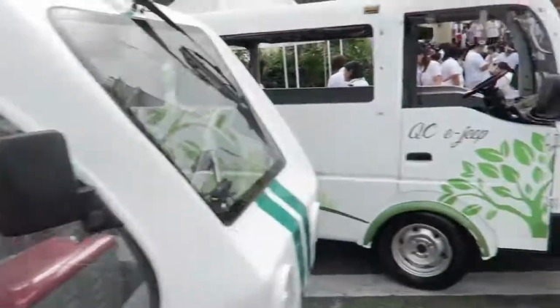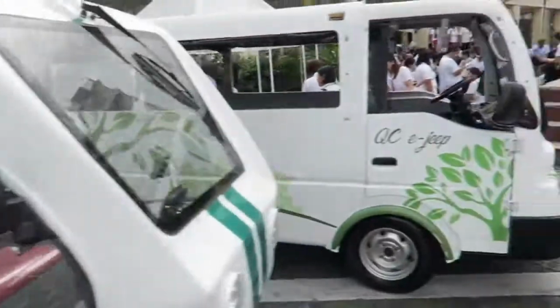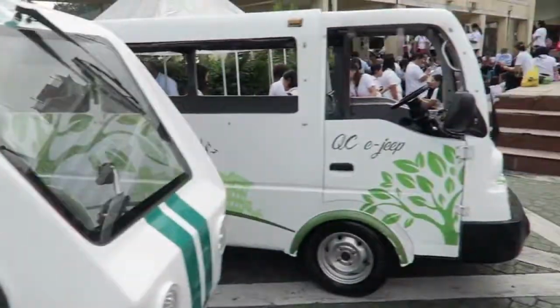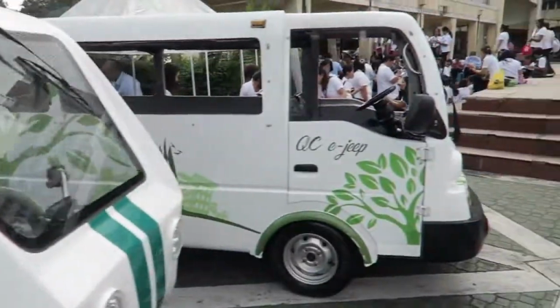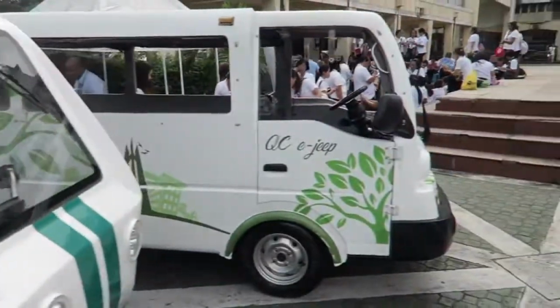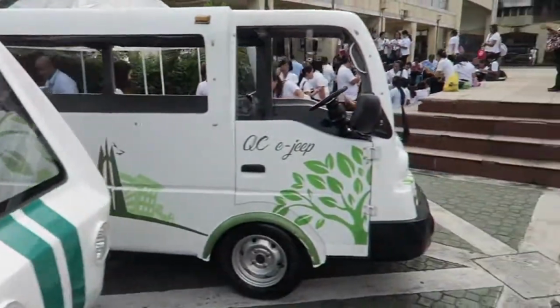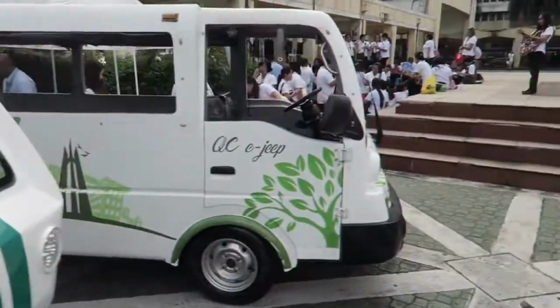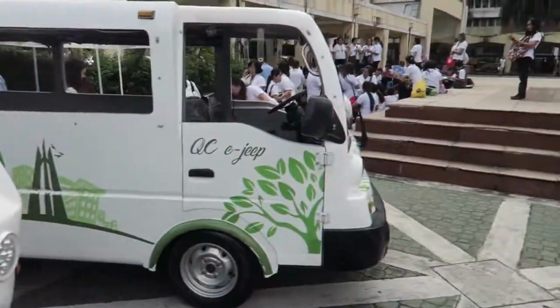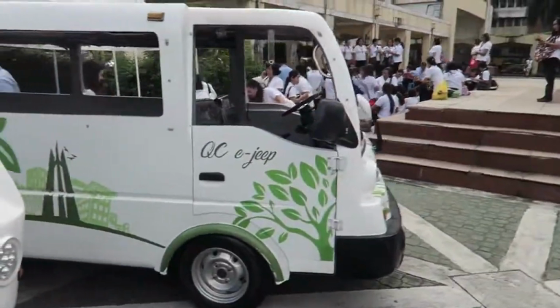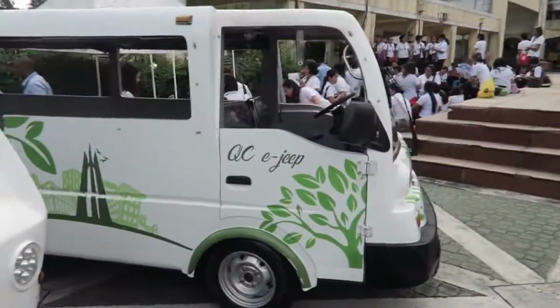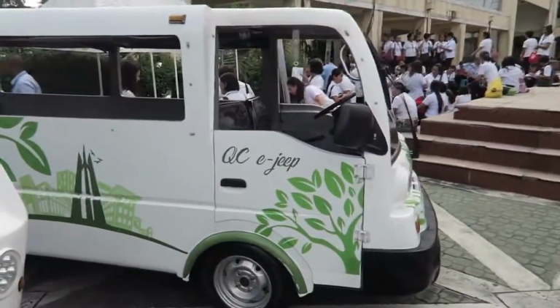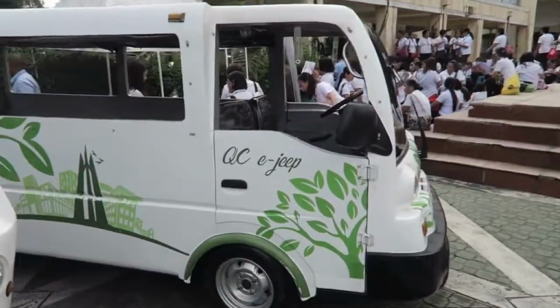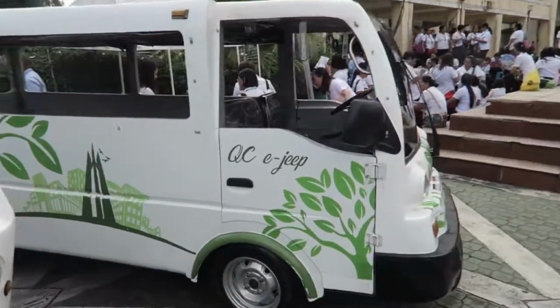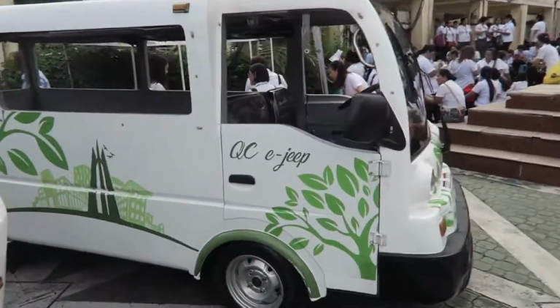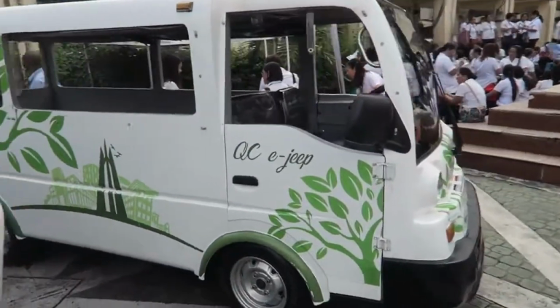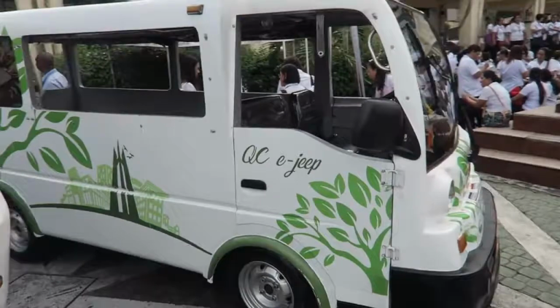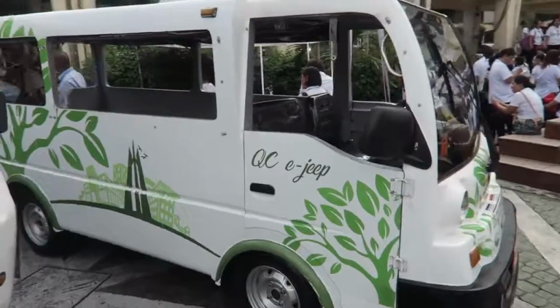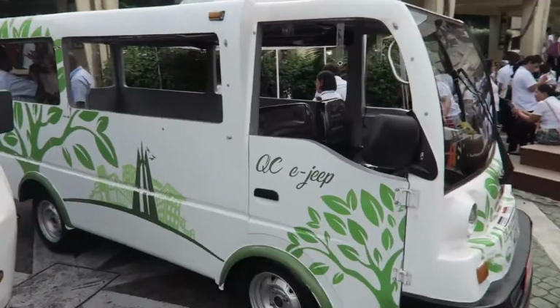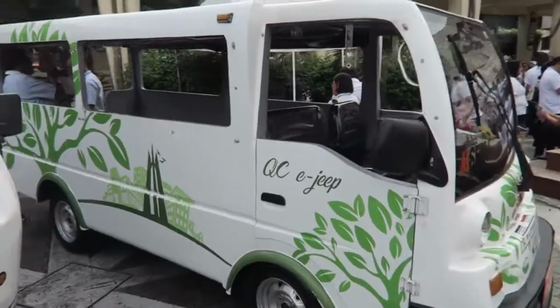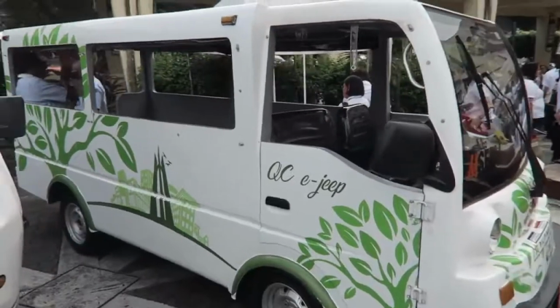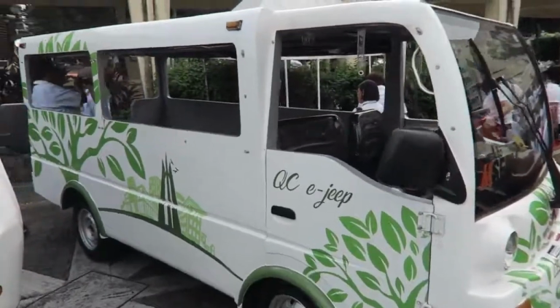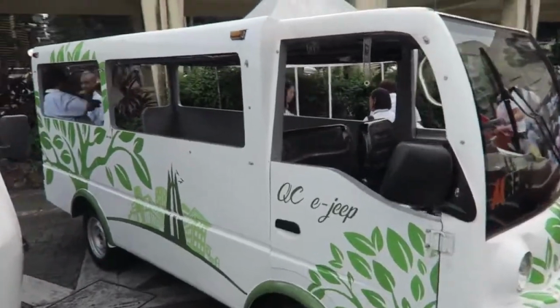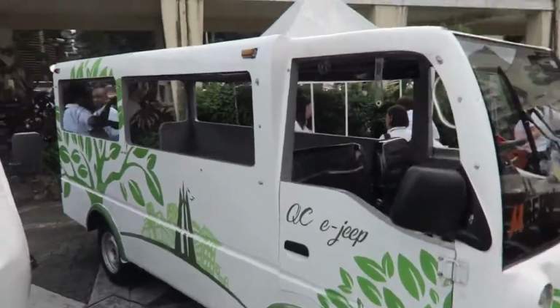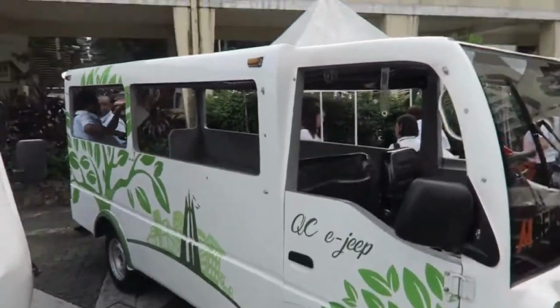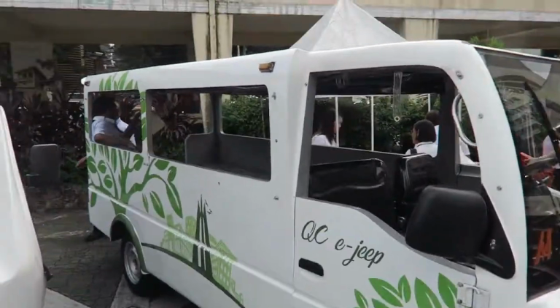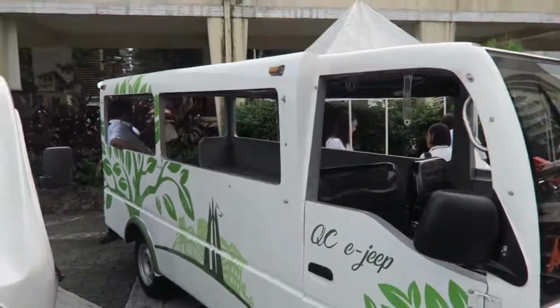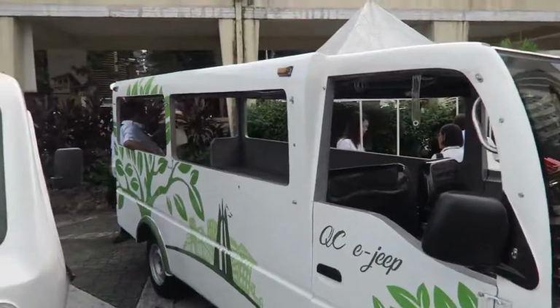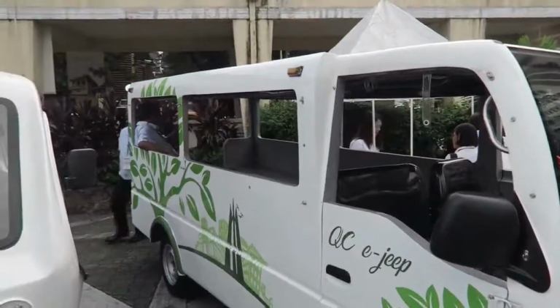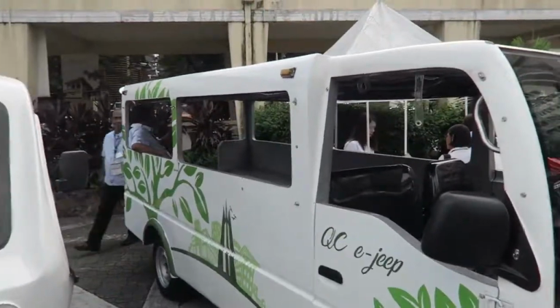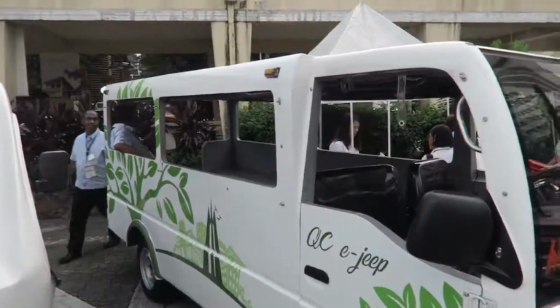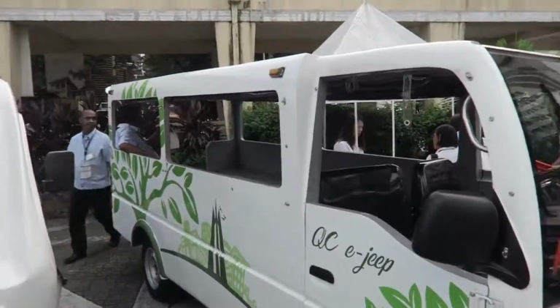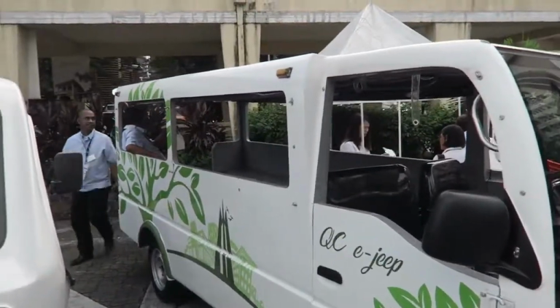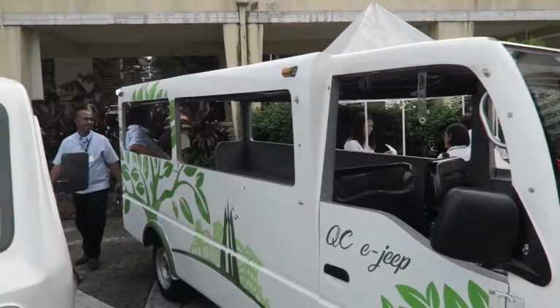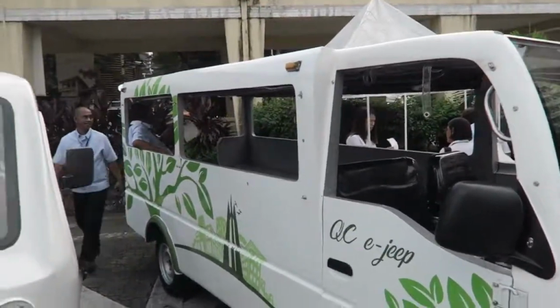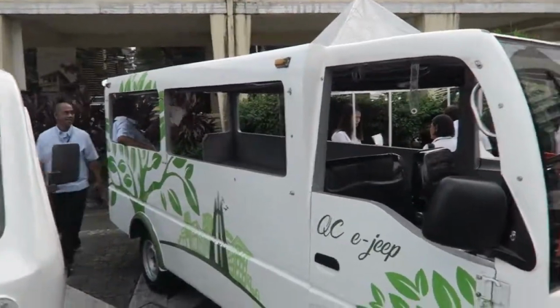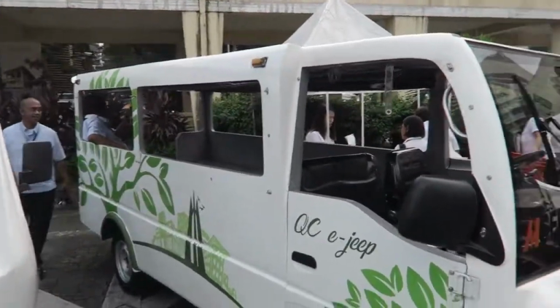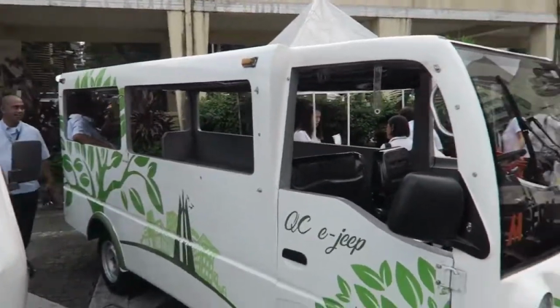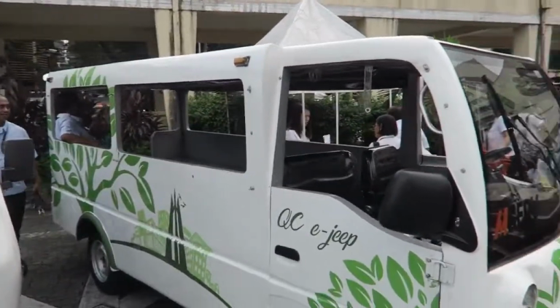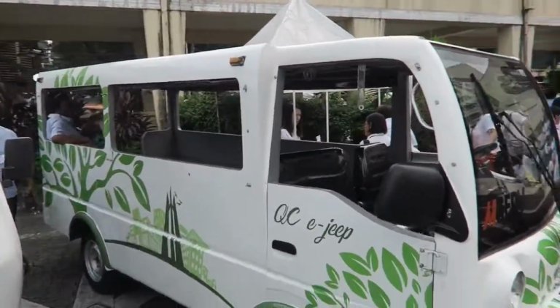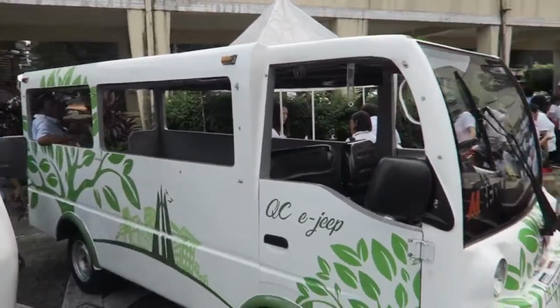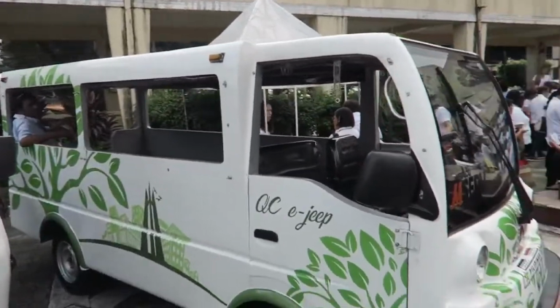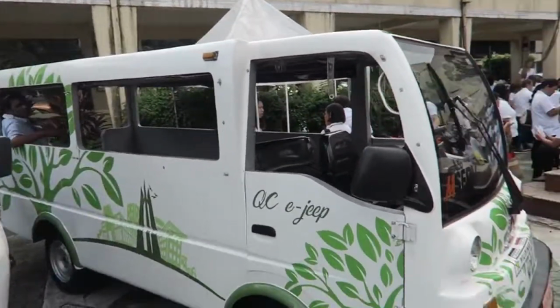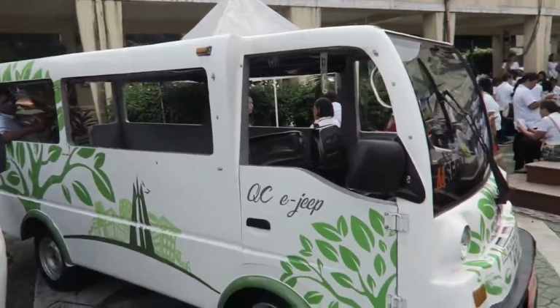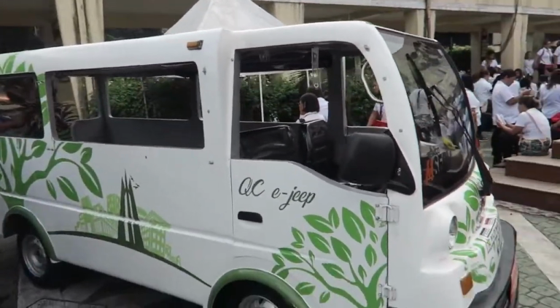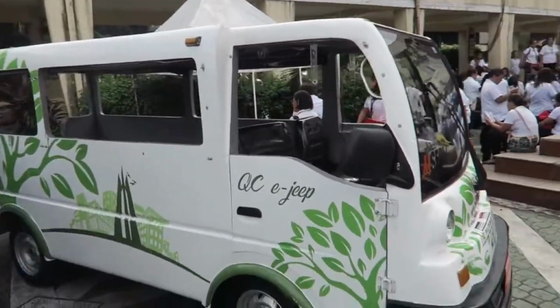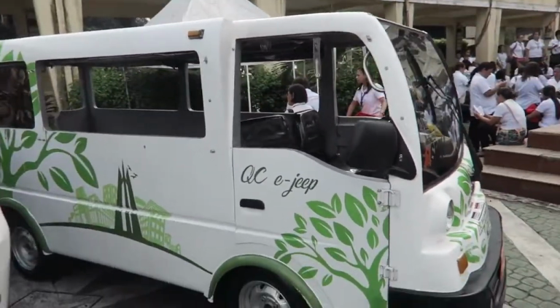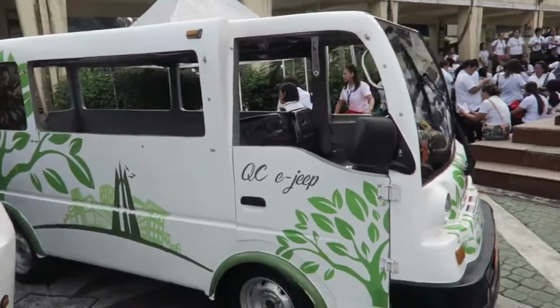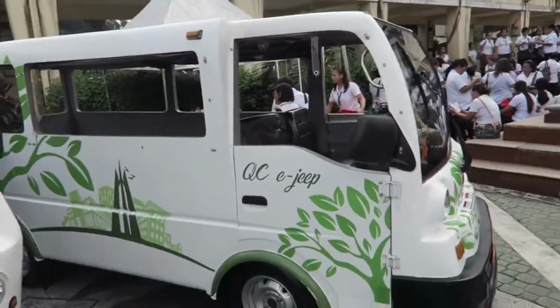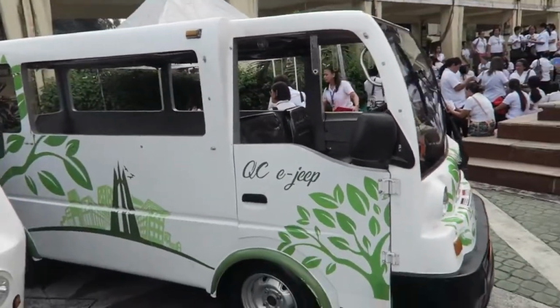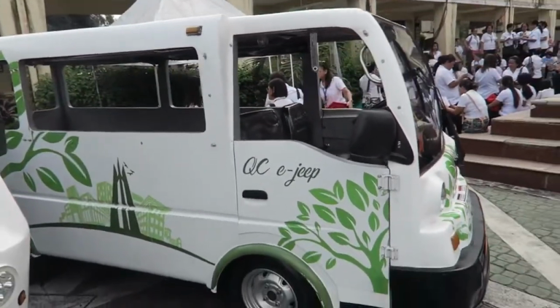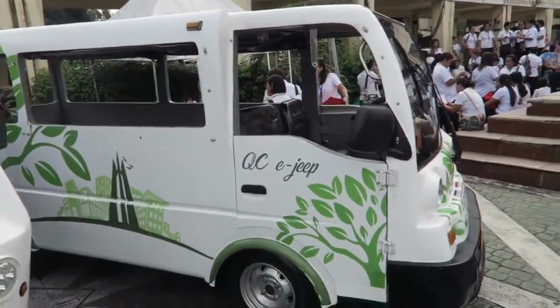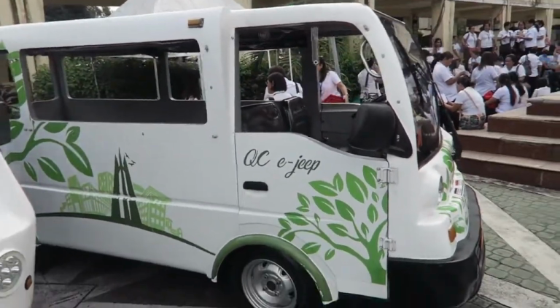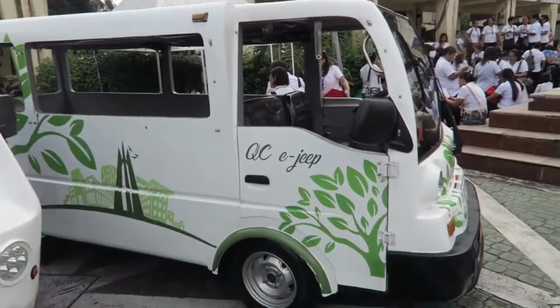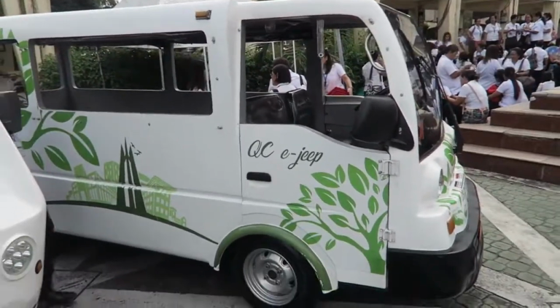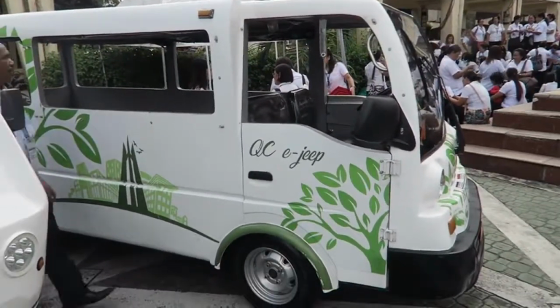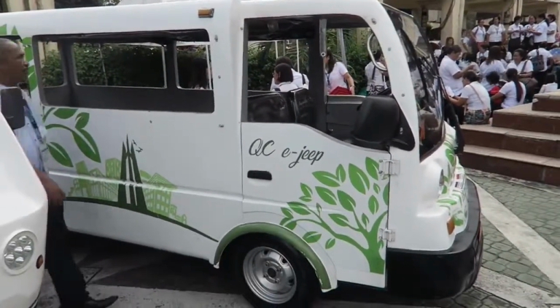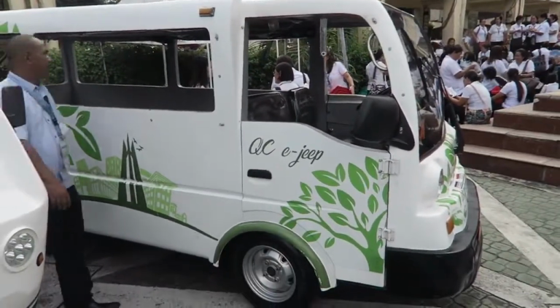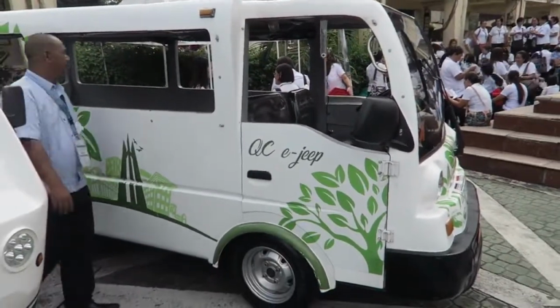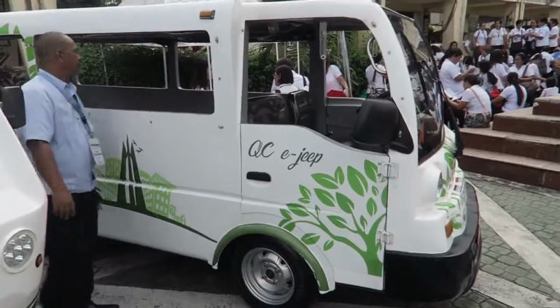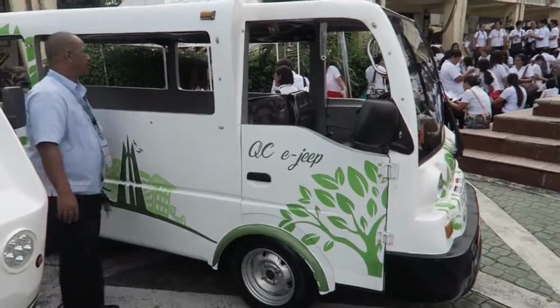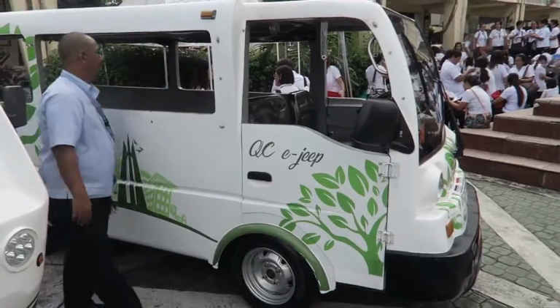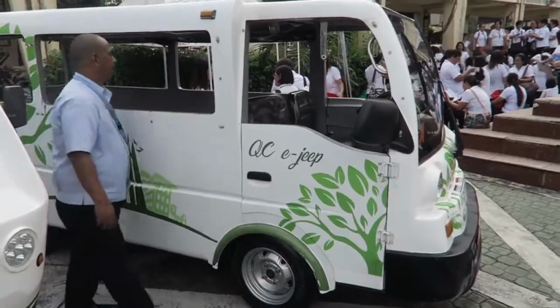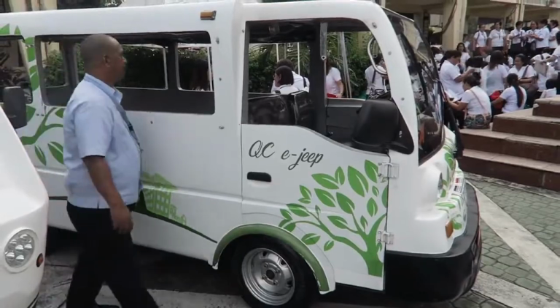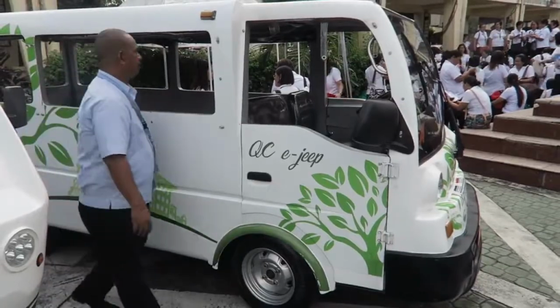And then you've got another one of the little QCE jeeps here. But again, this is the older style — still quite nice and still electric, but it is the older style.